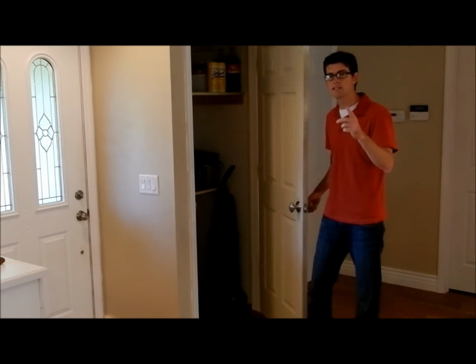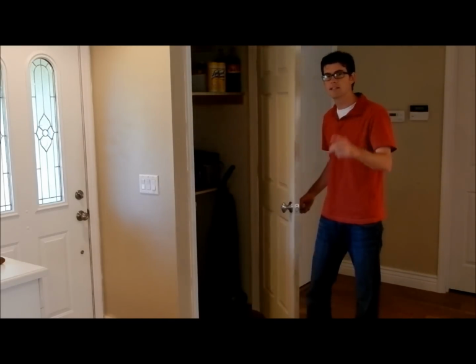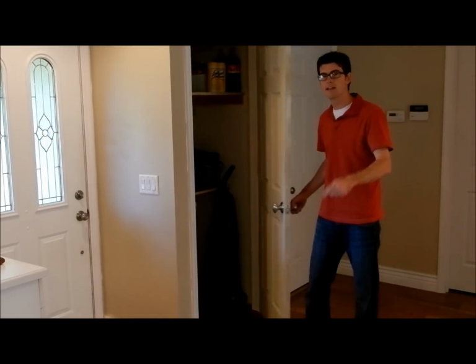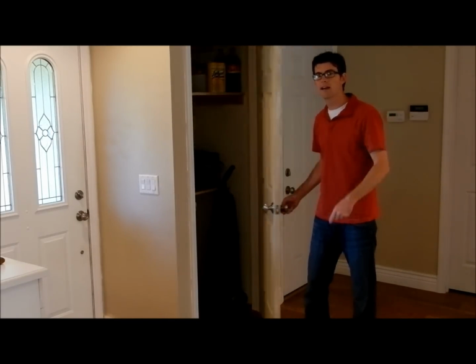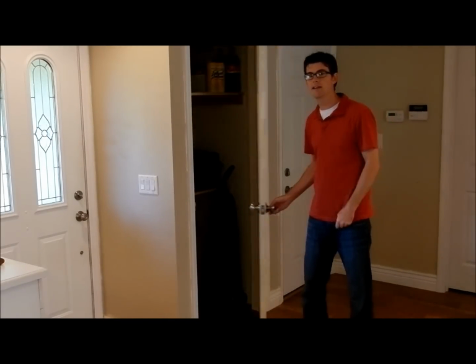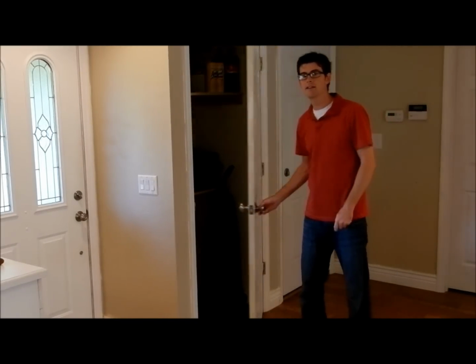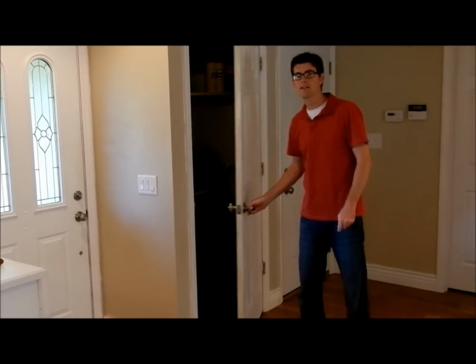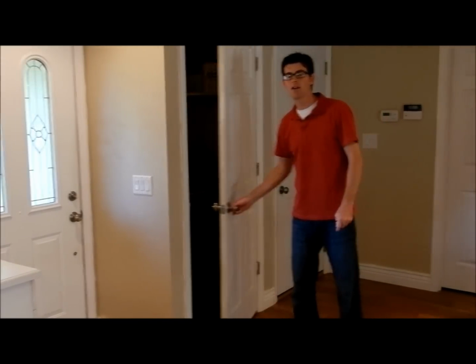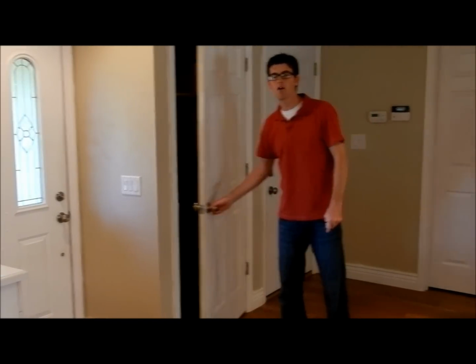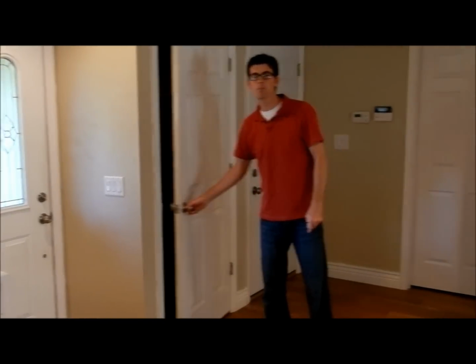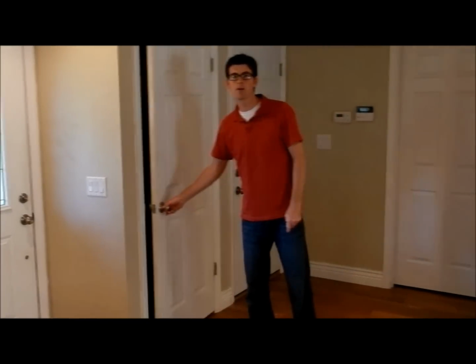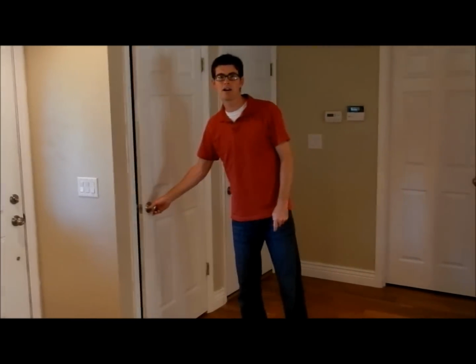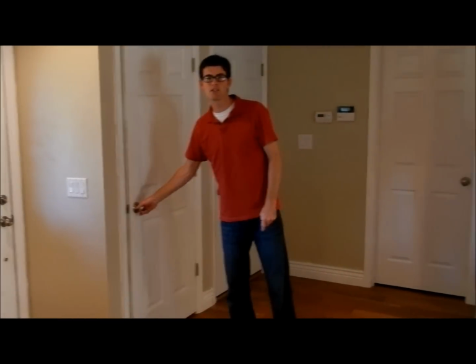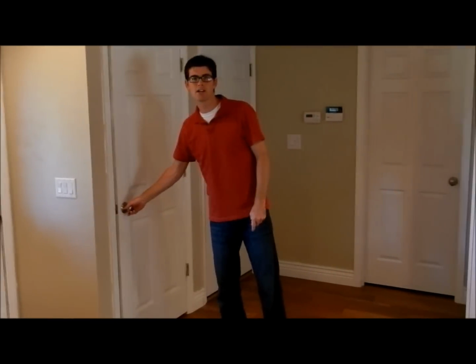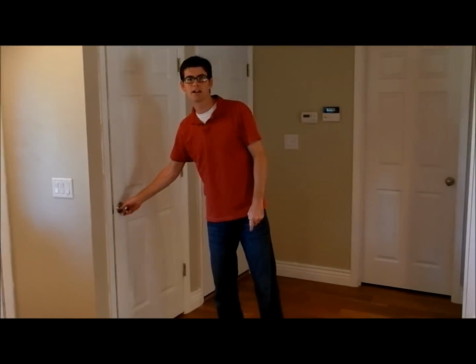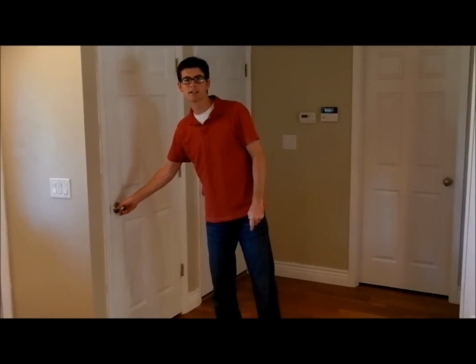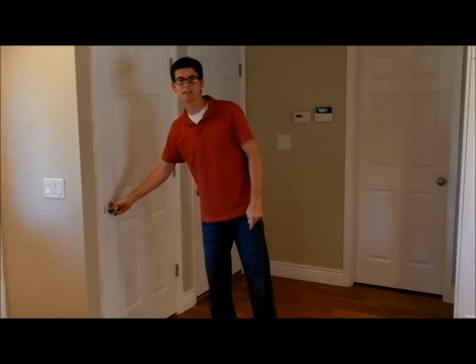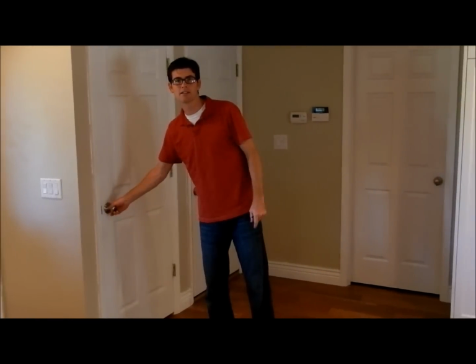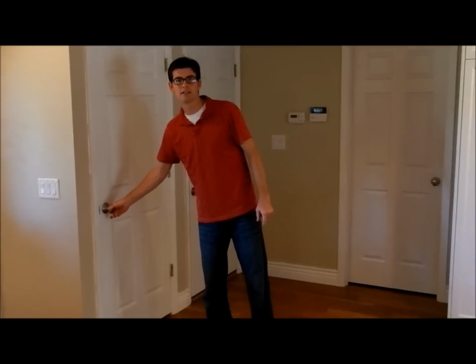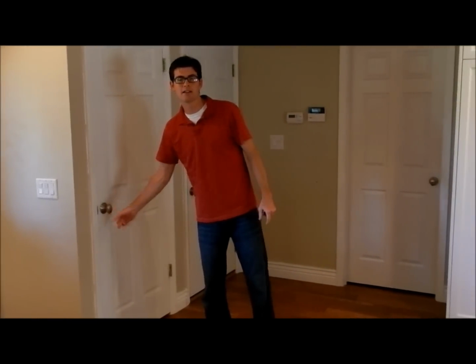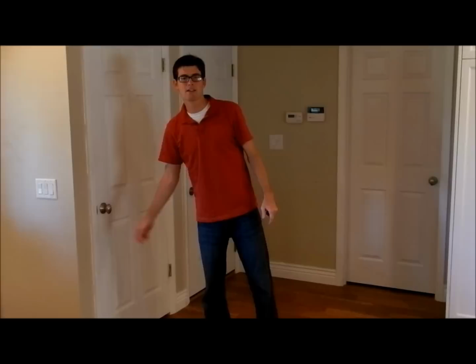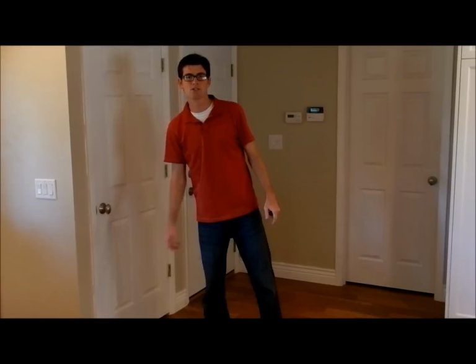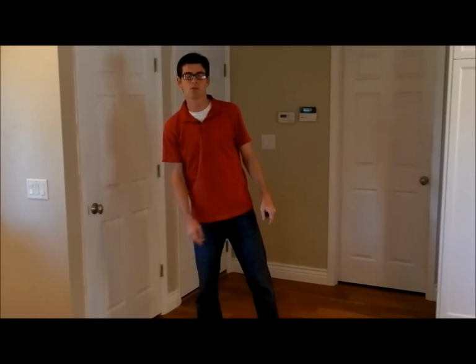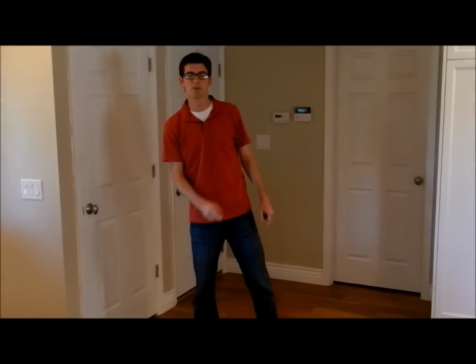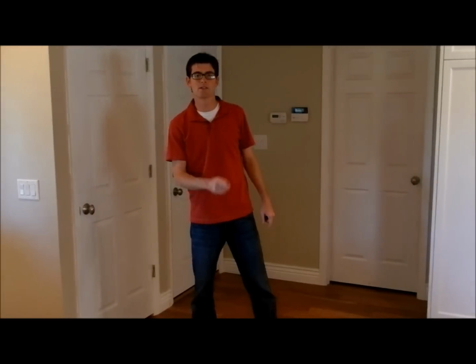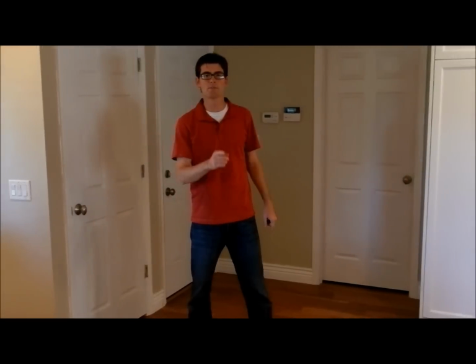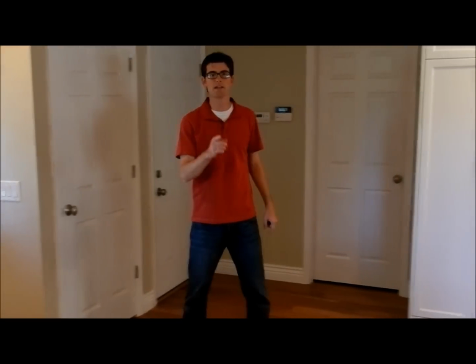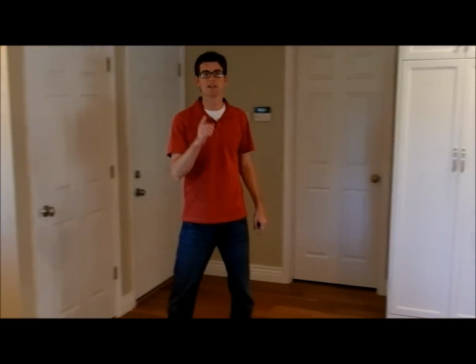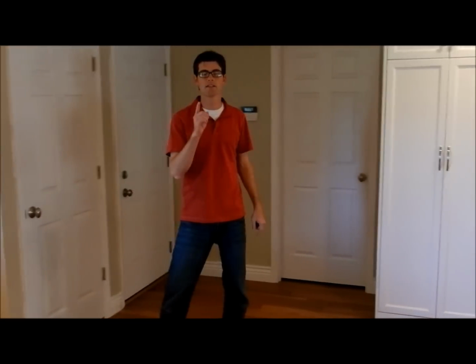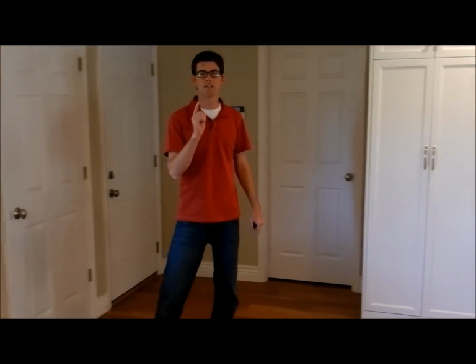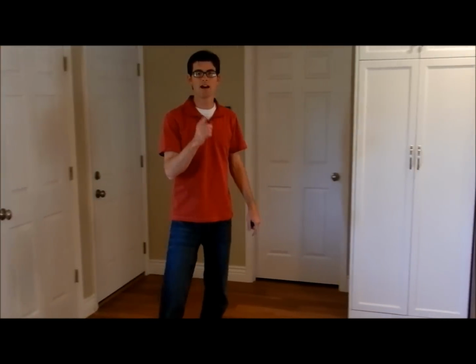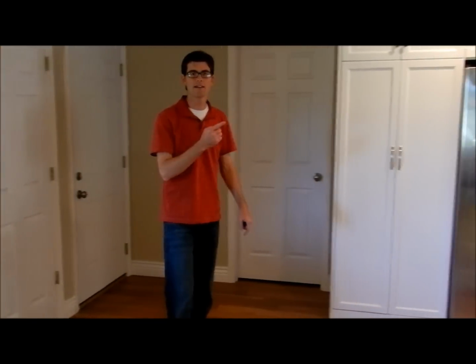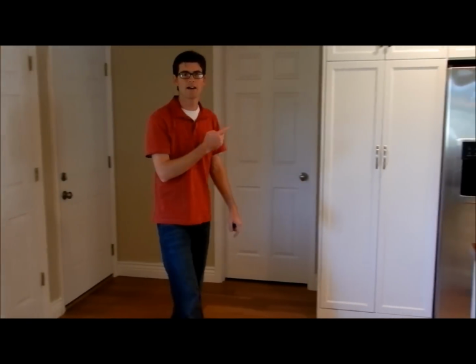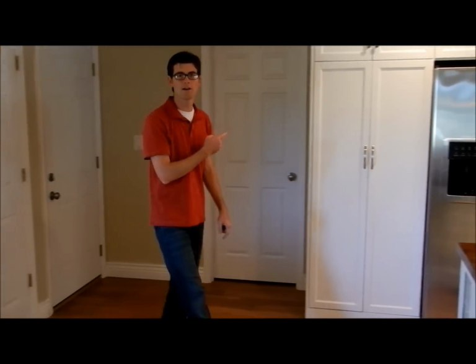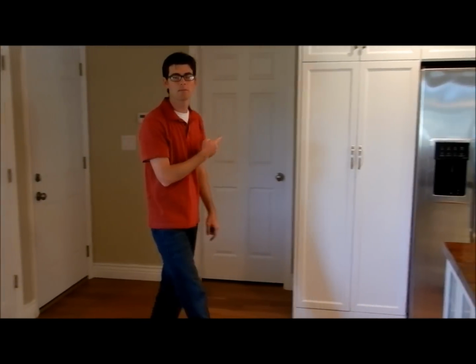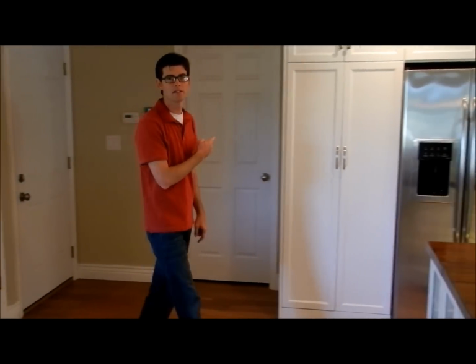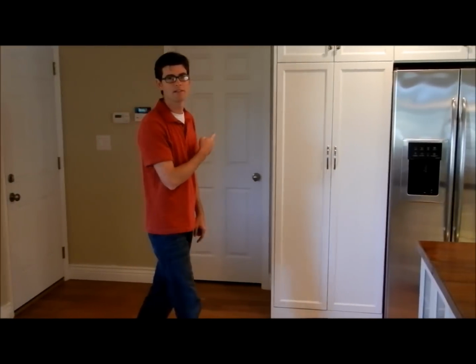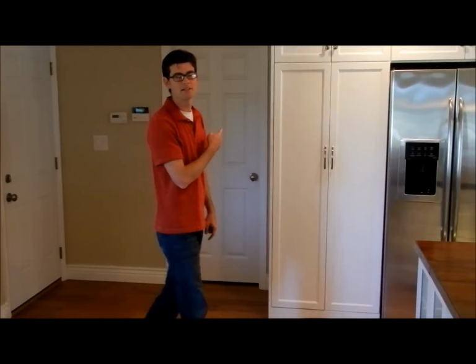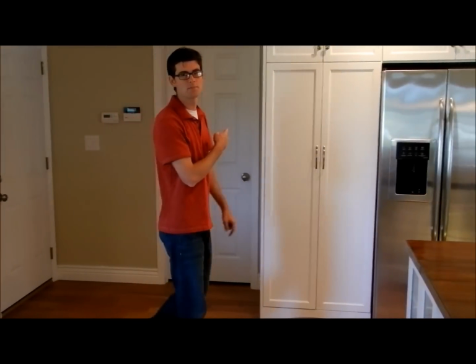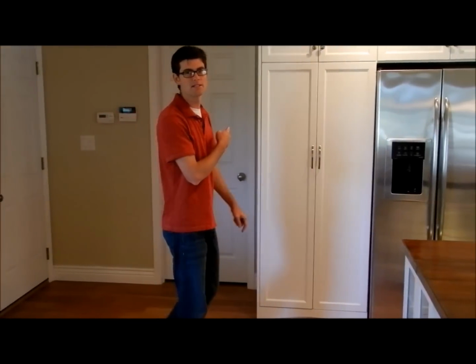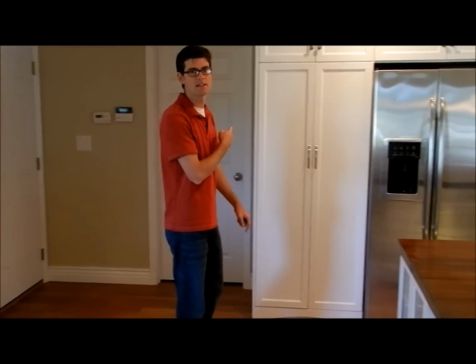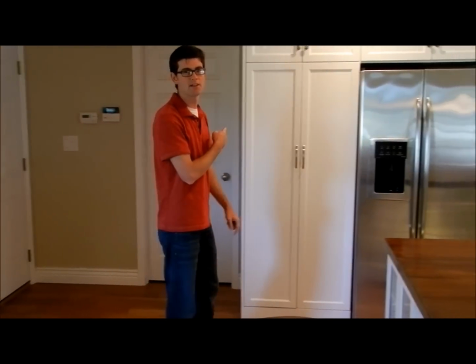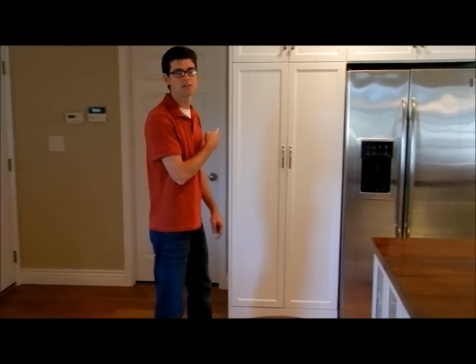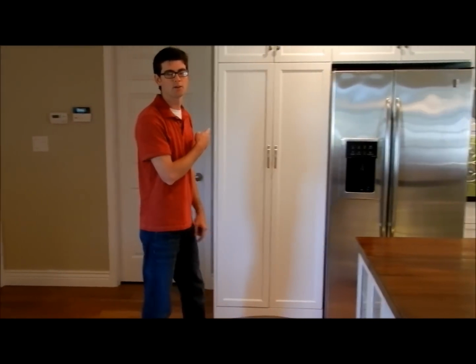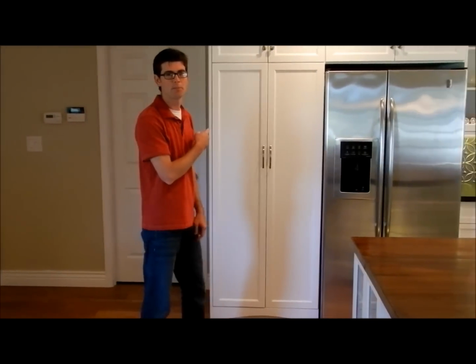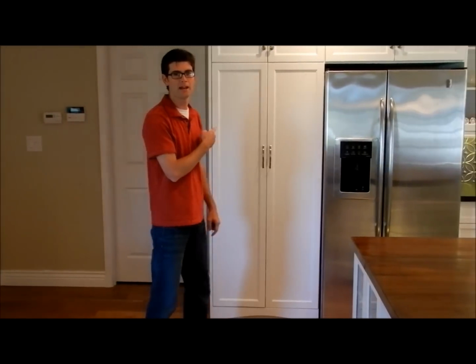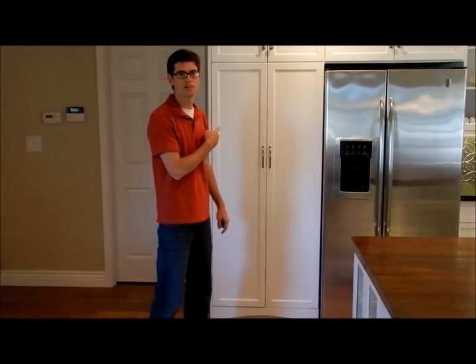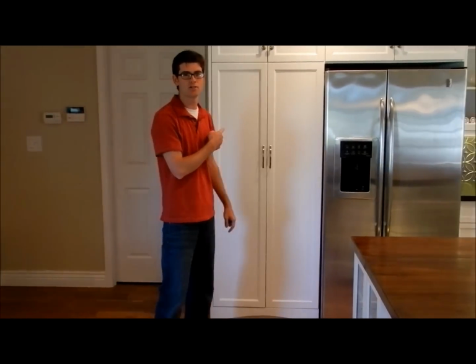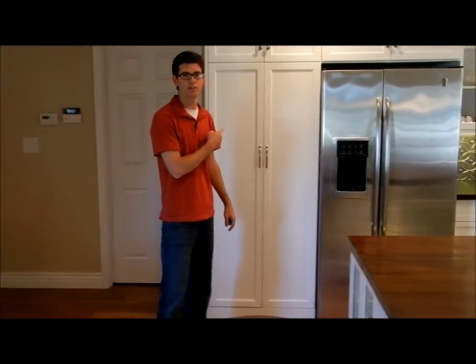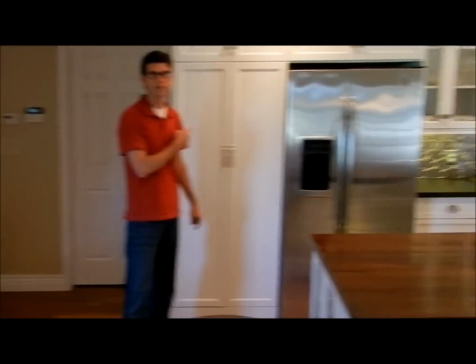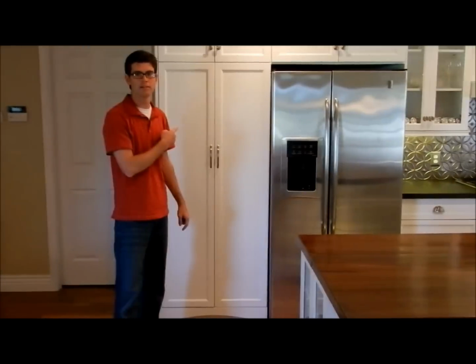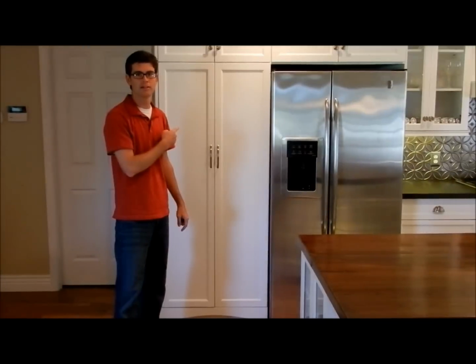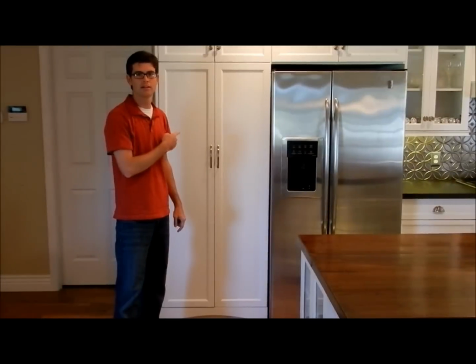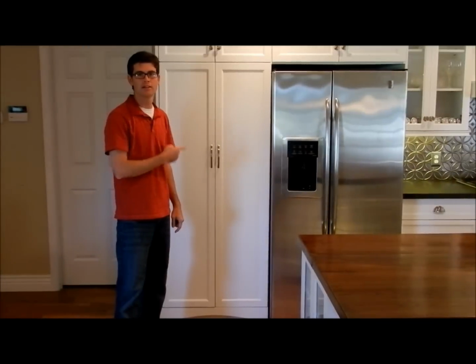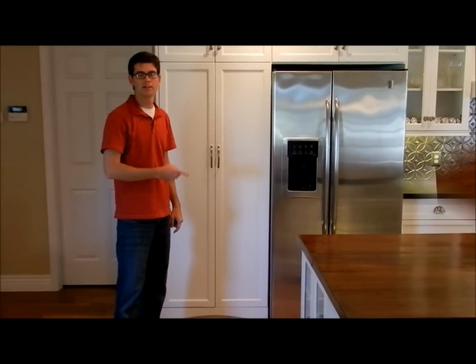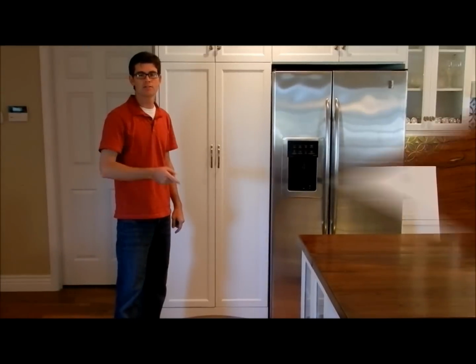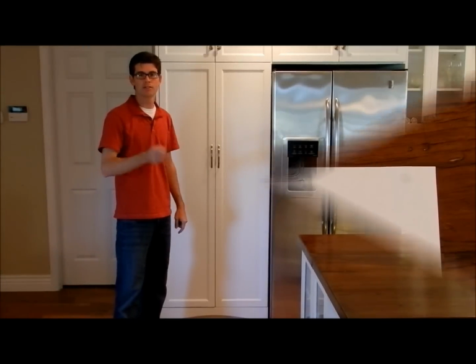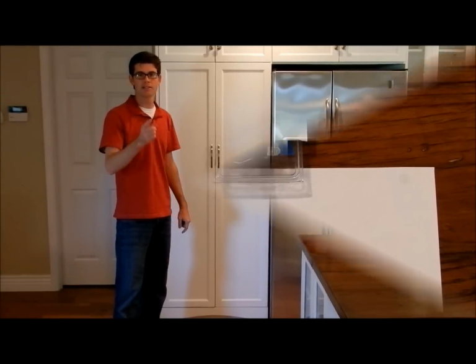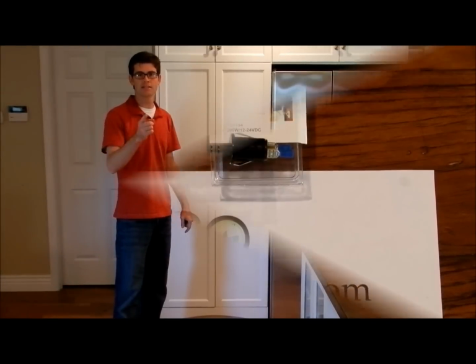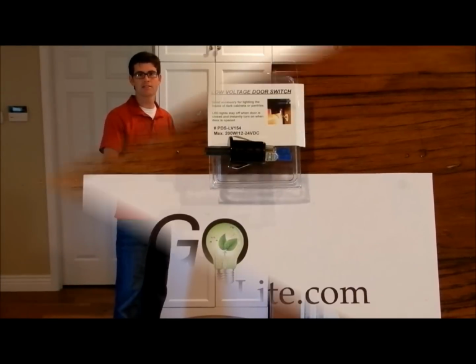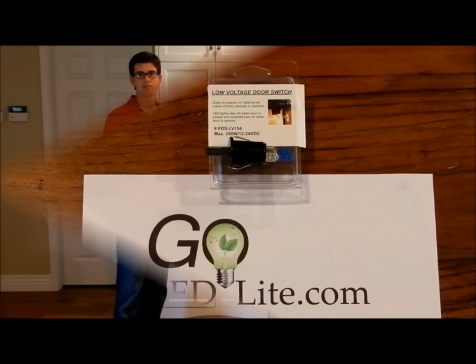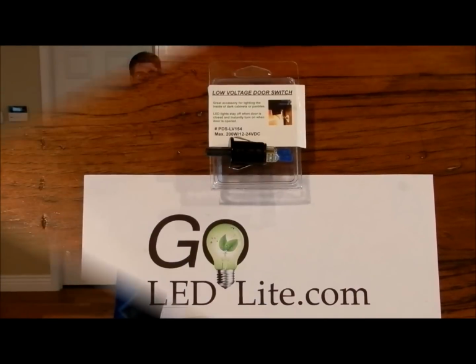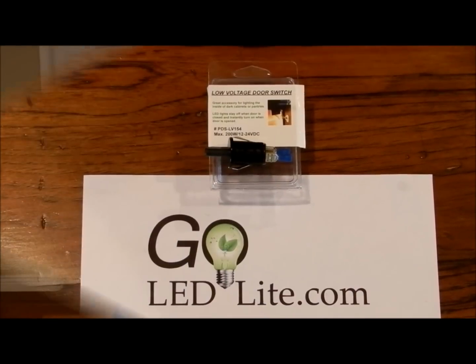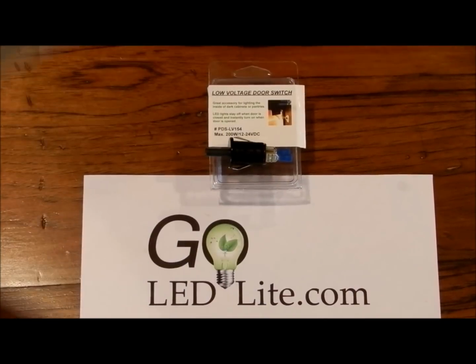Today, our project is going to be to light up this particular pantry. Let's get started.